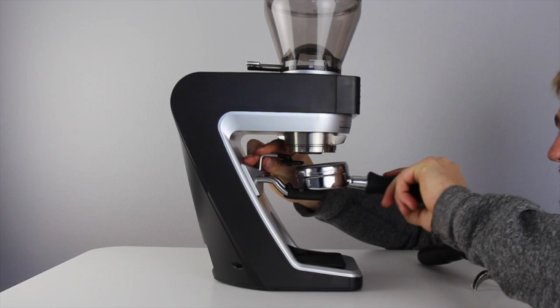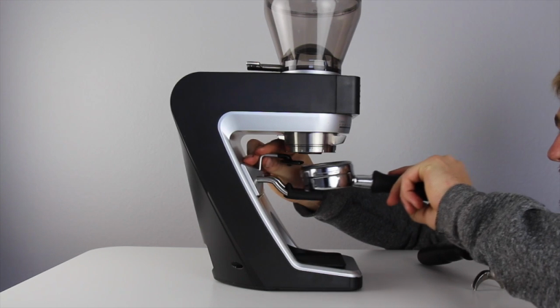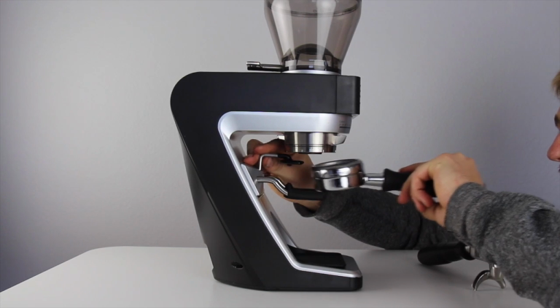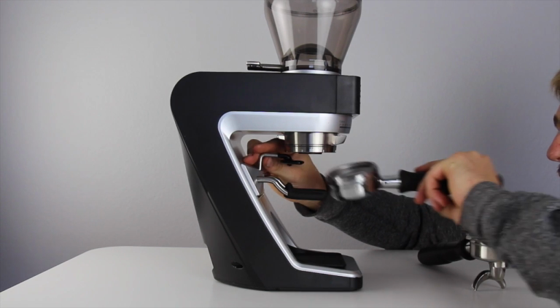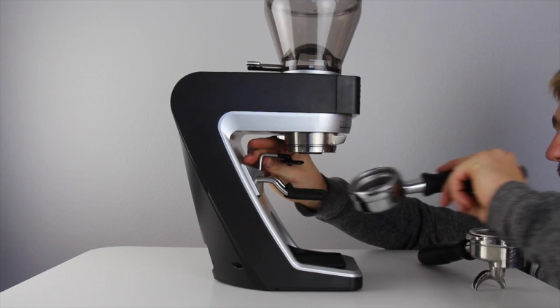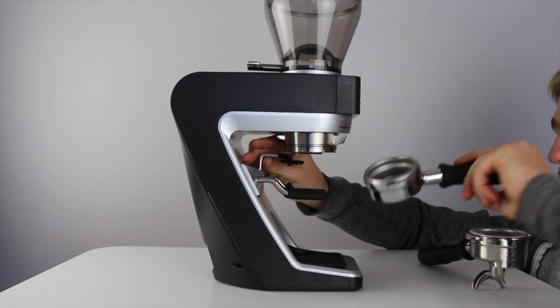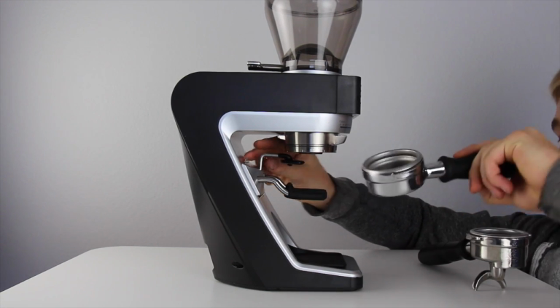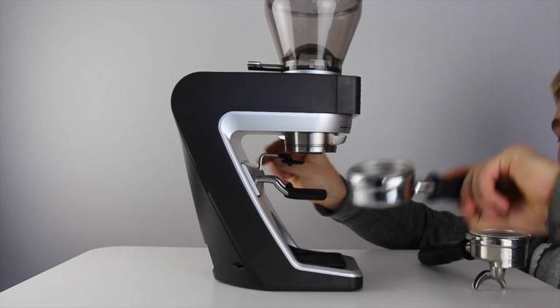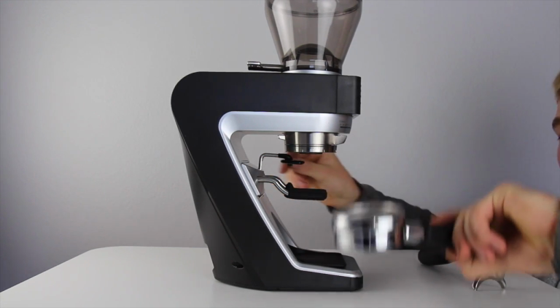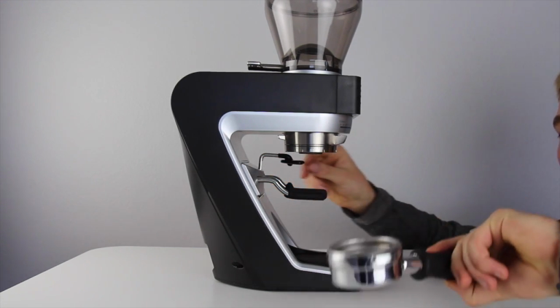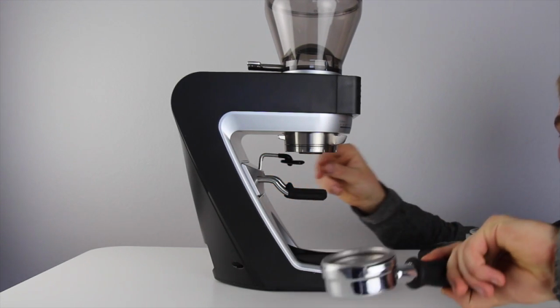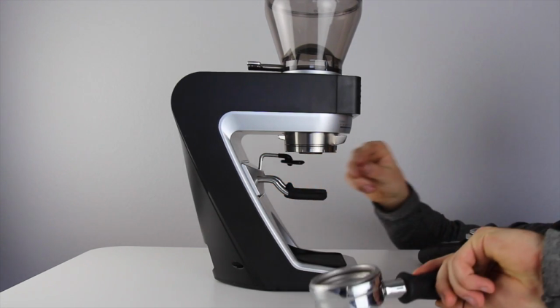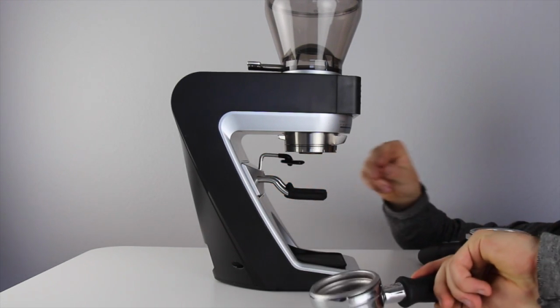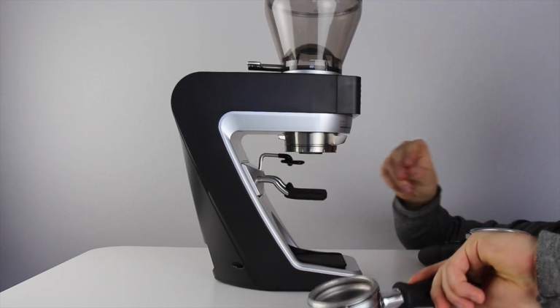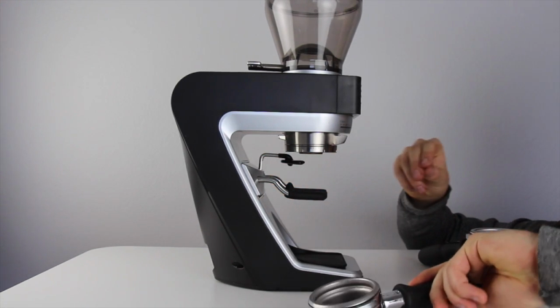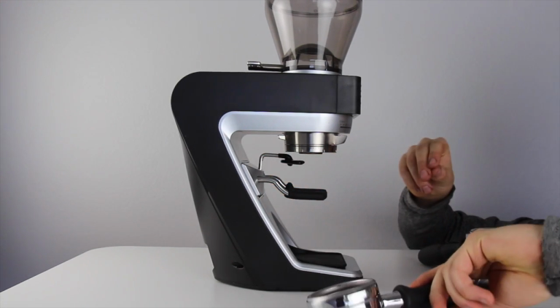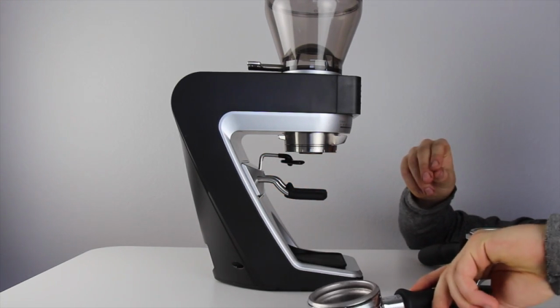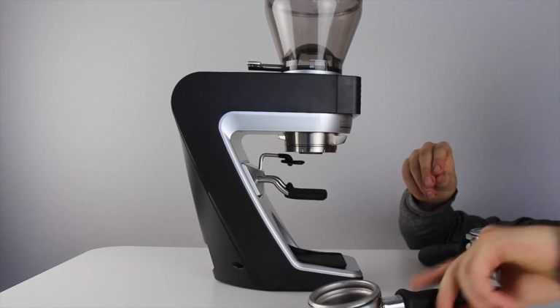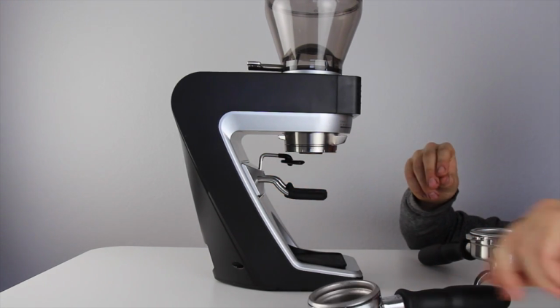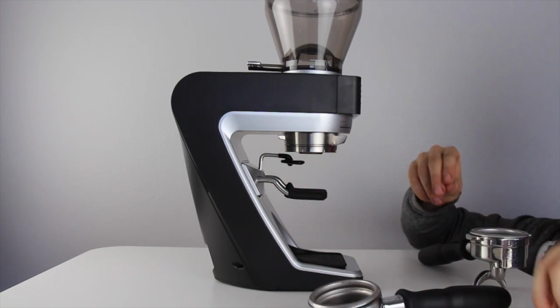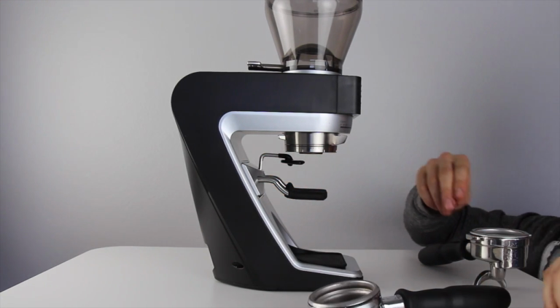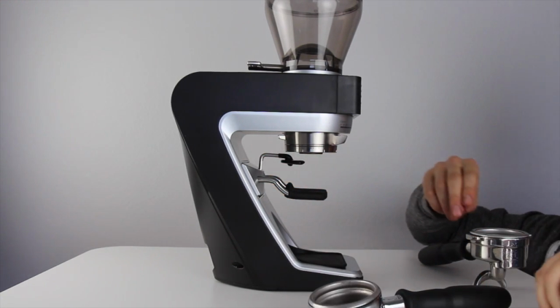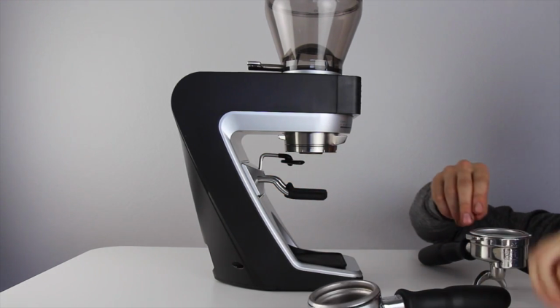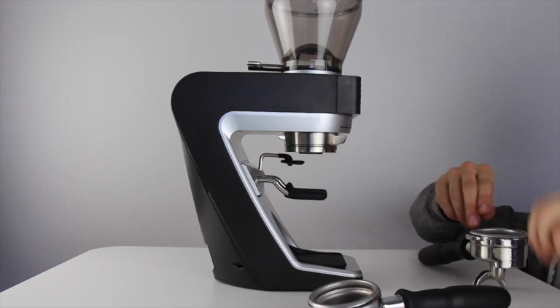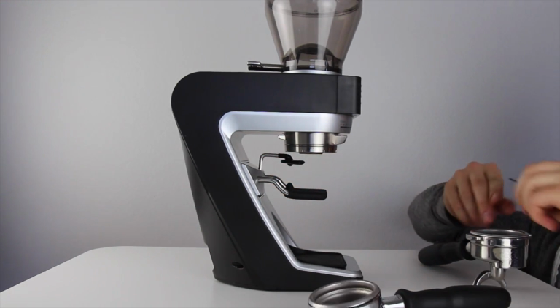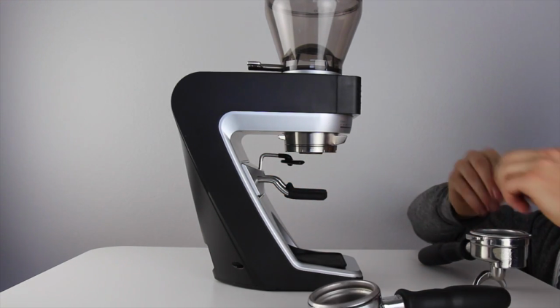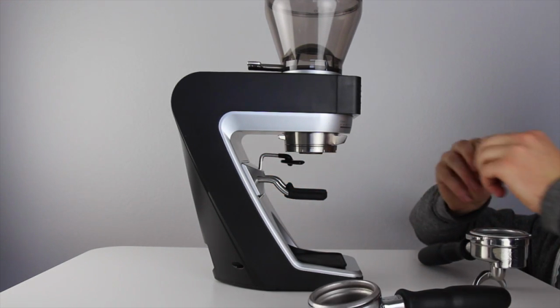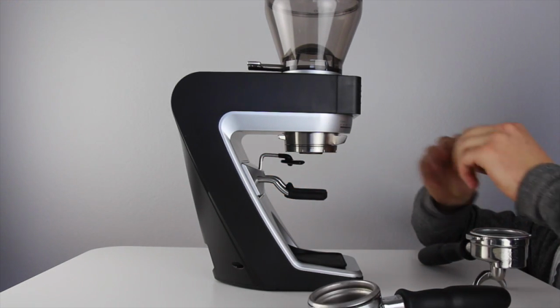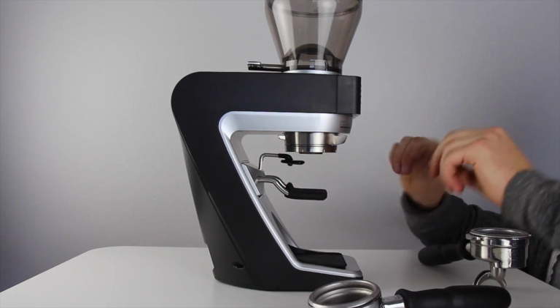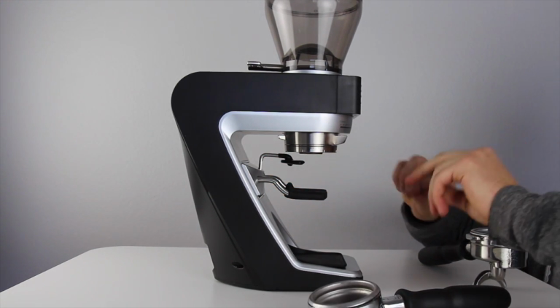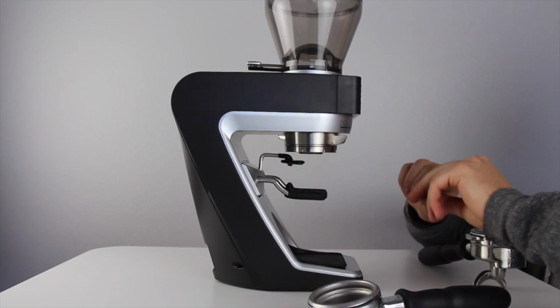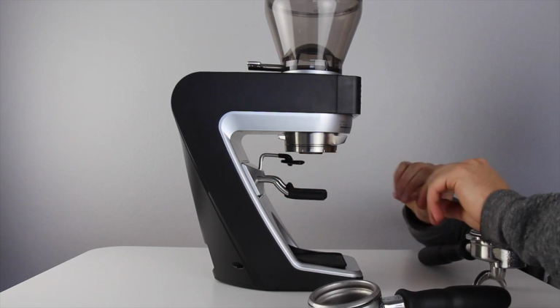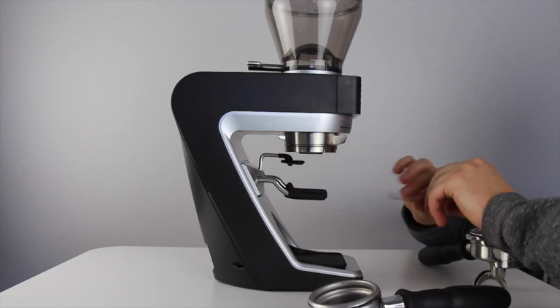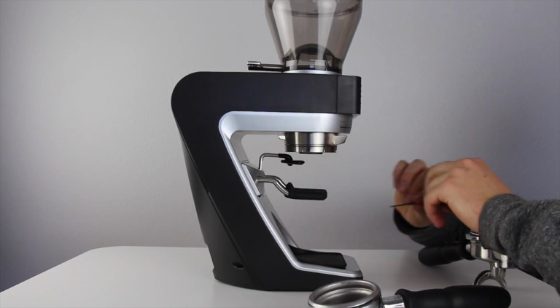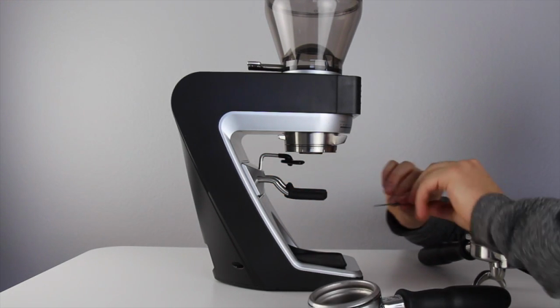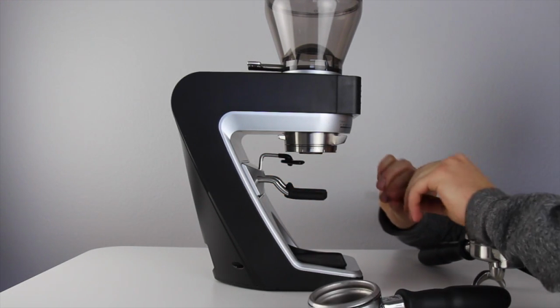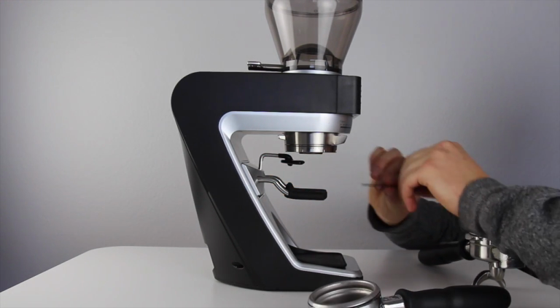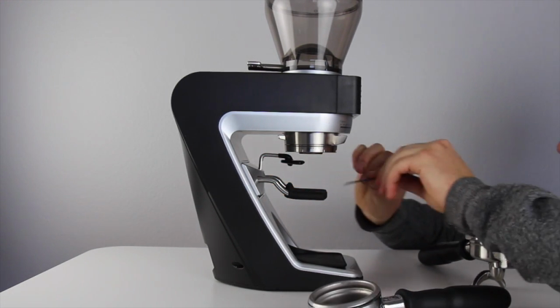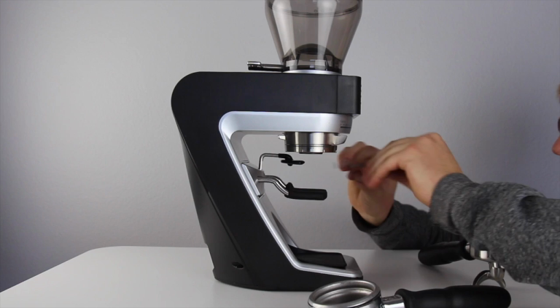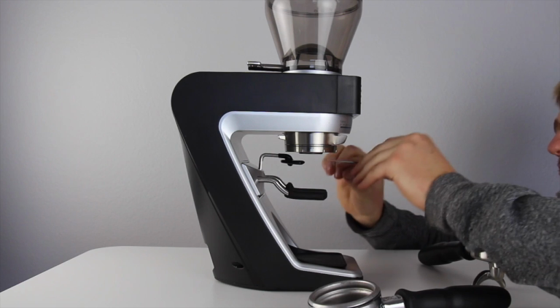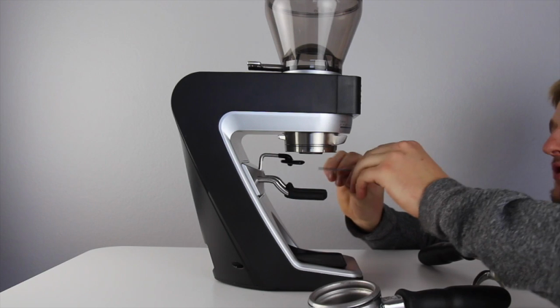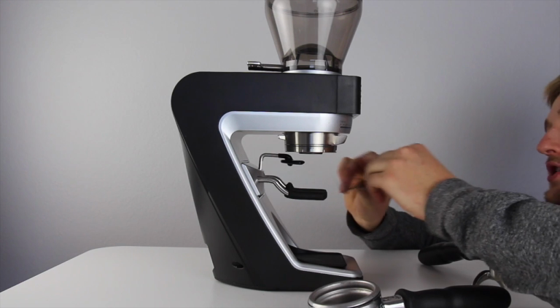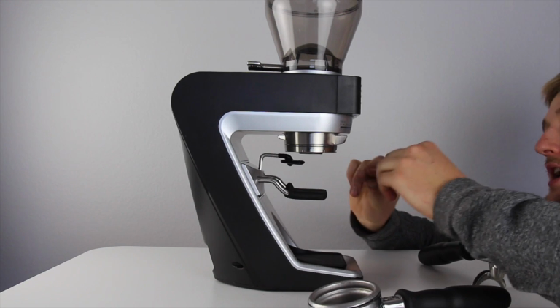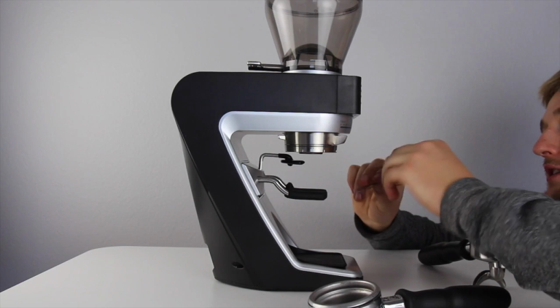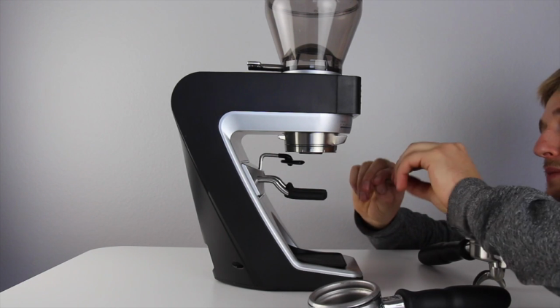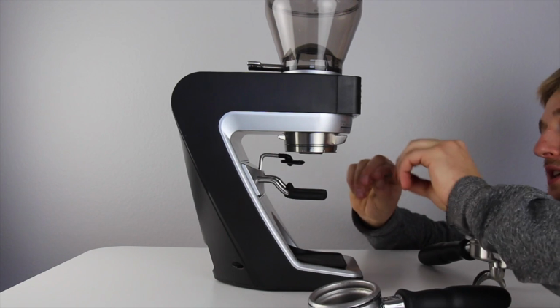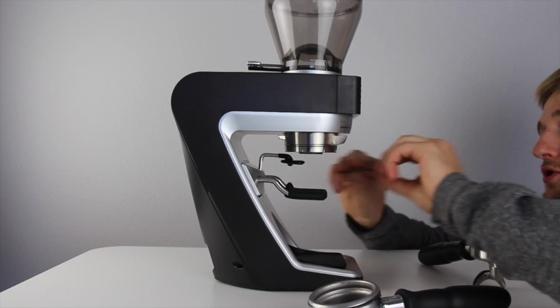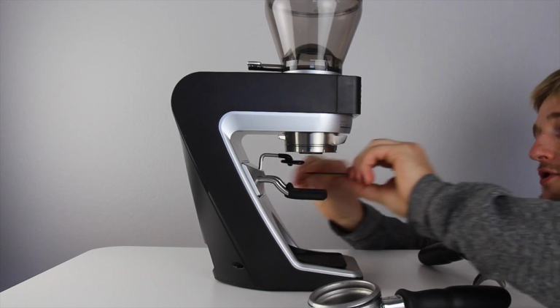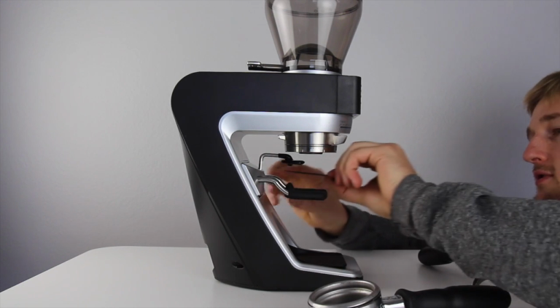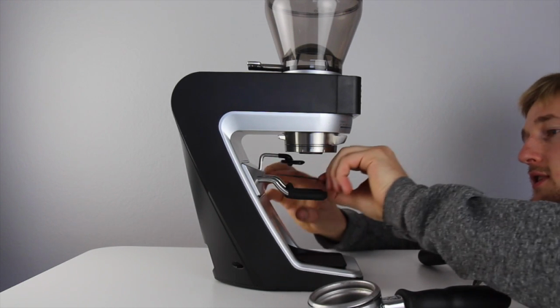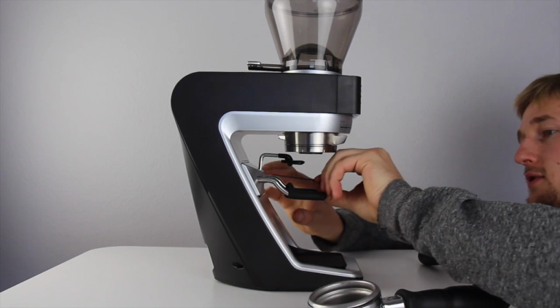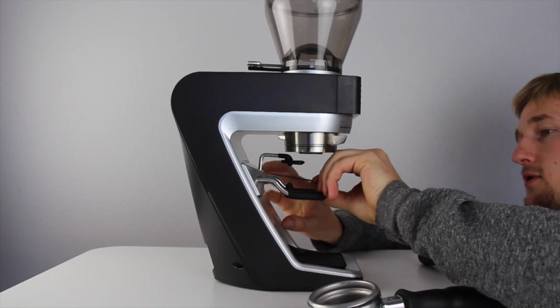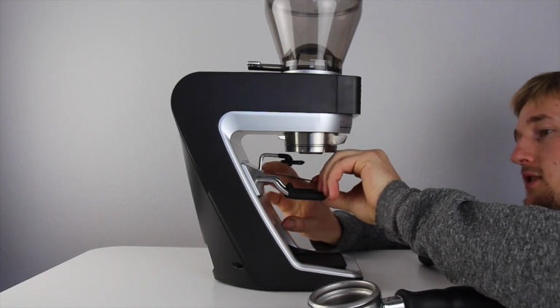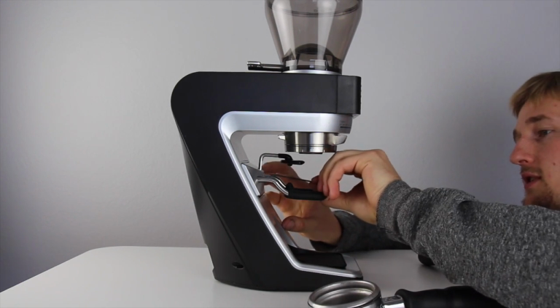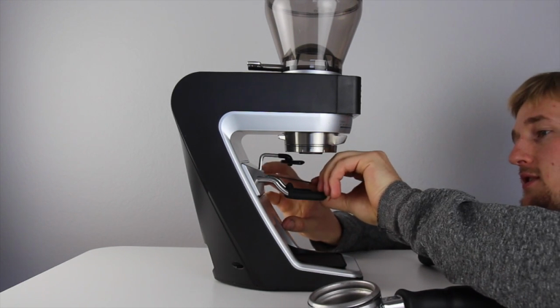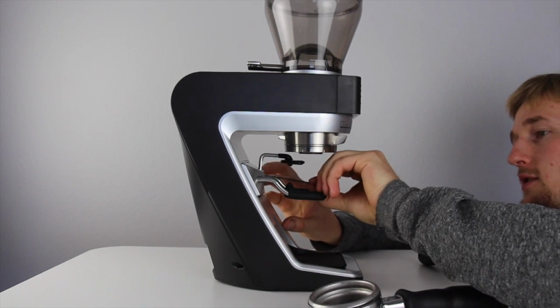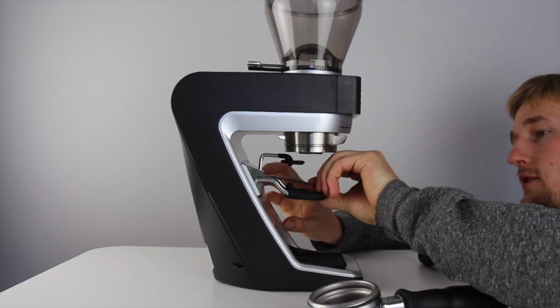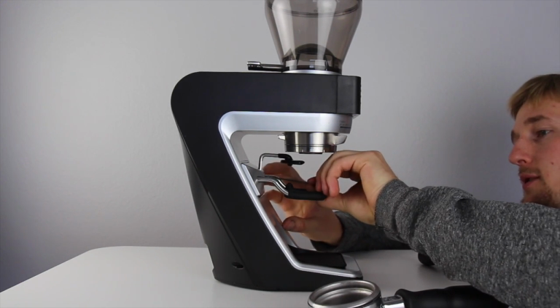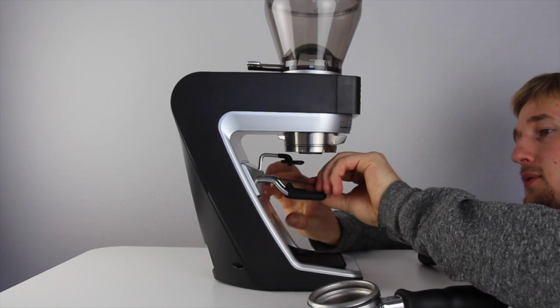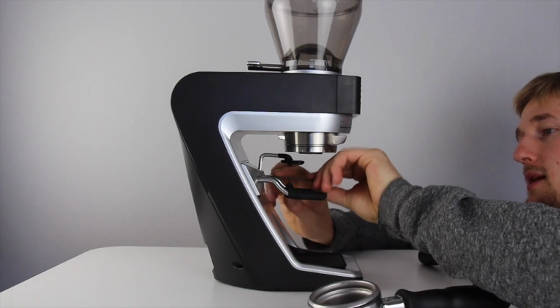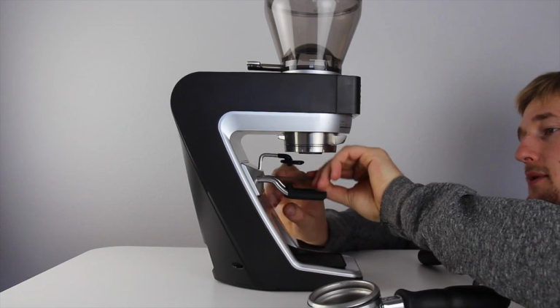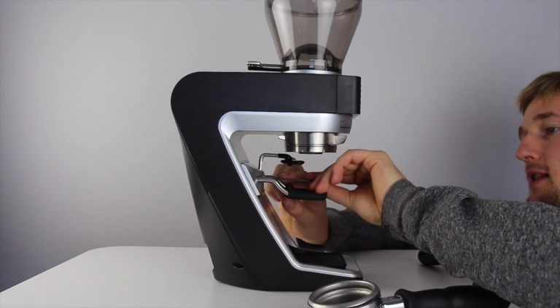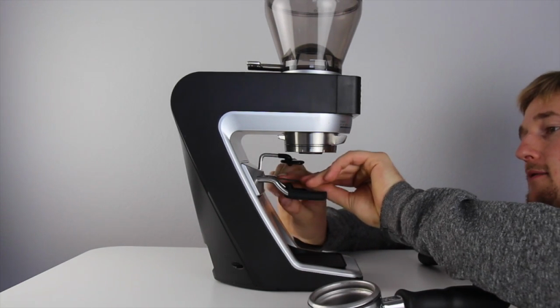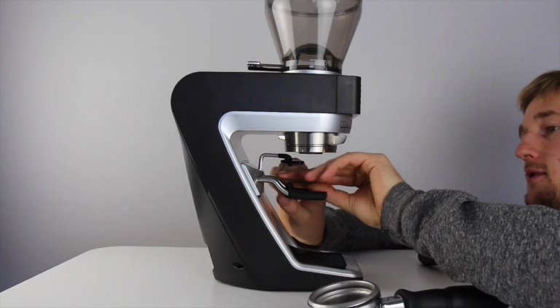Now we can remove the portafilter, tighten the hex screw, and then check to make sure that the hook is still at the proper level.